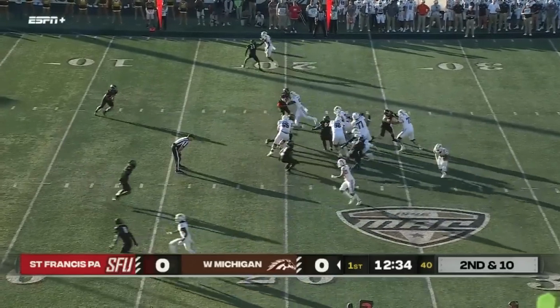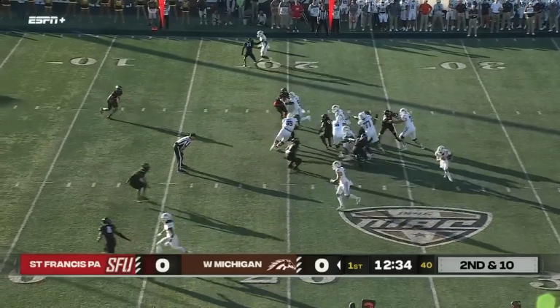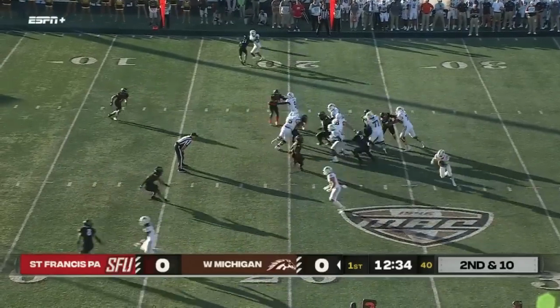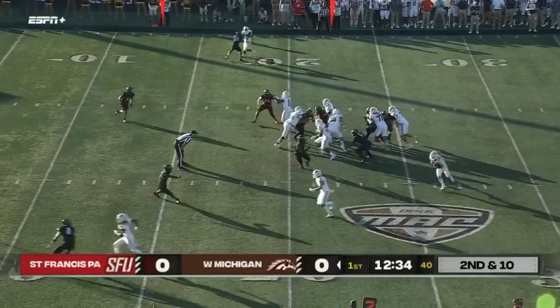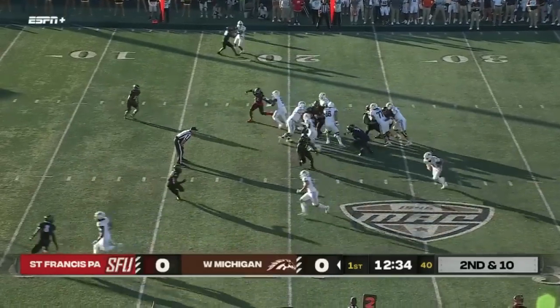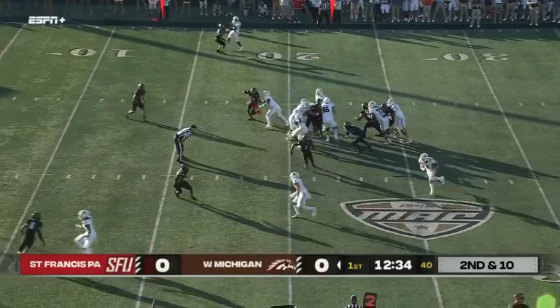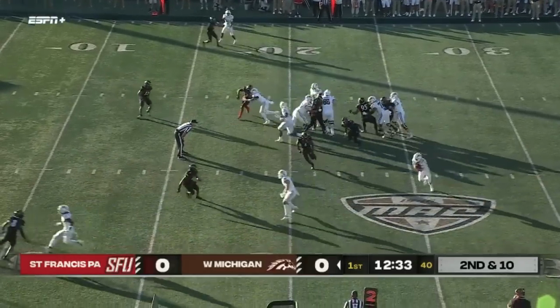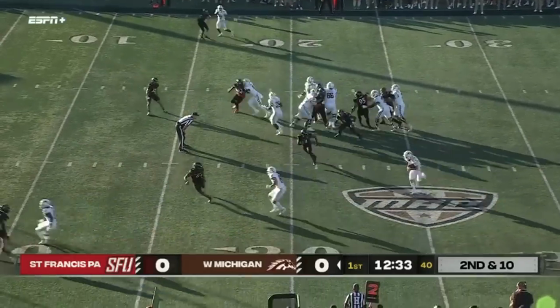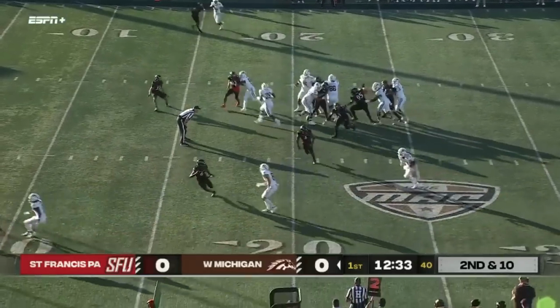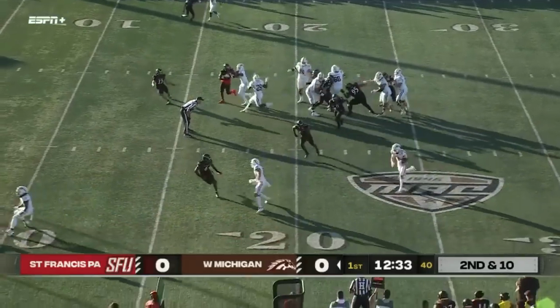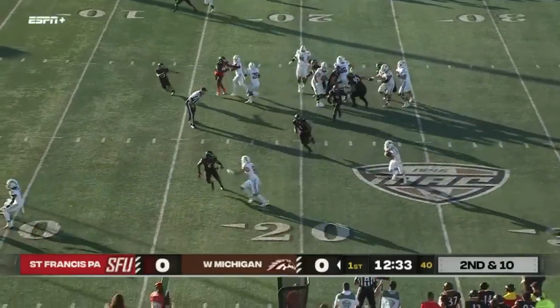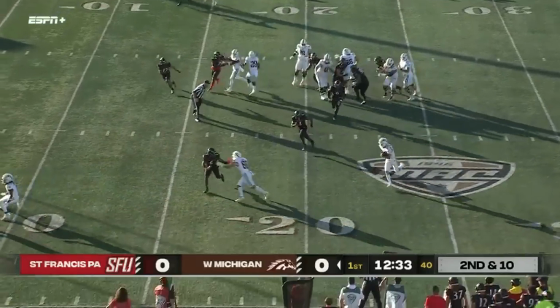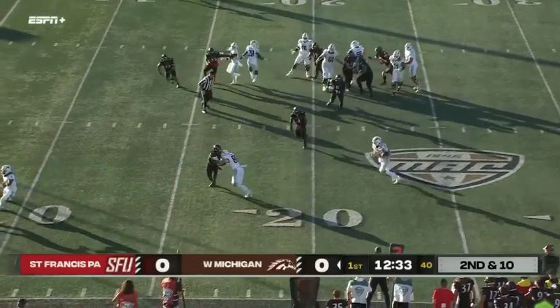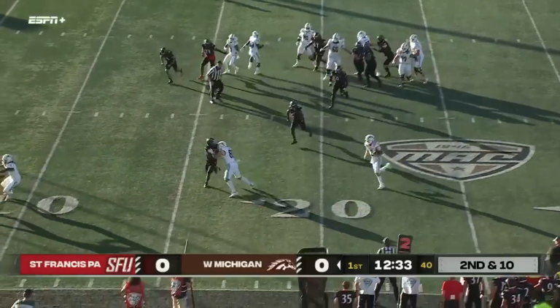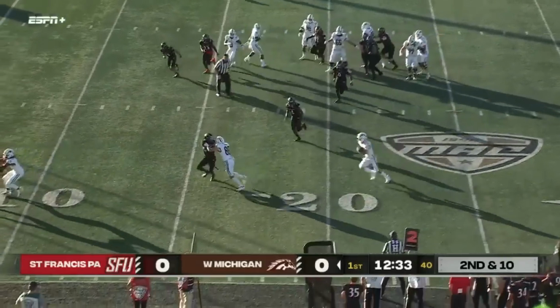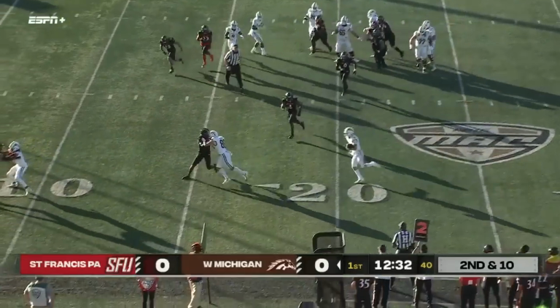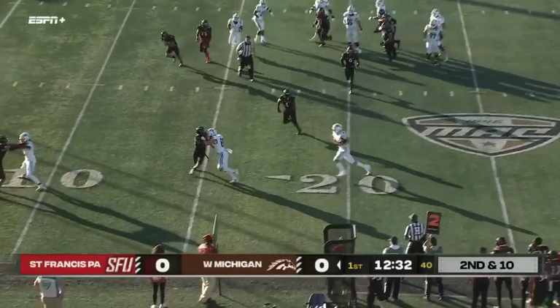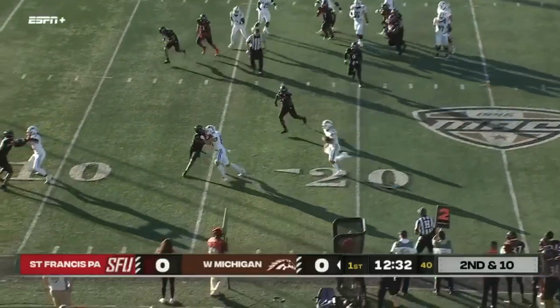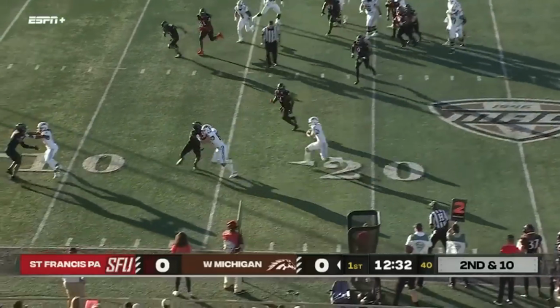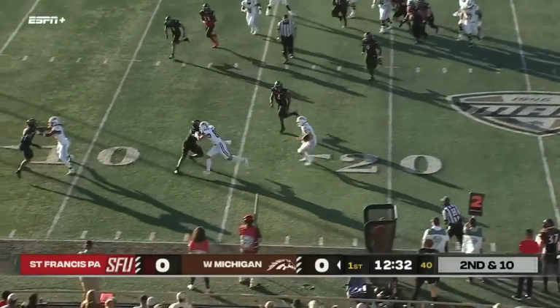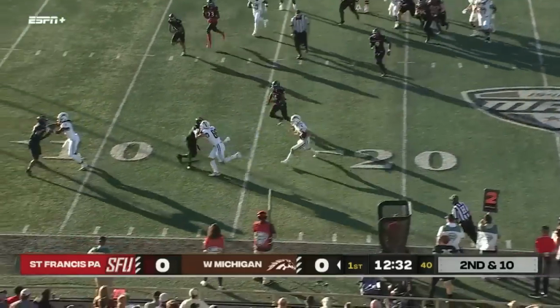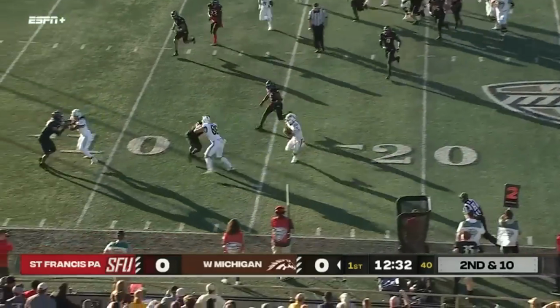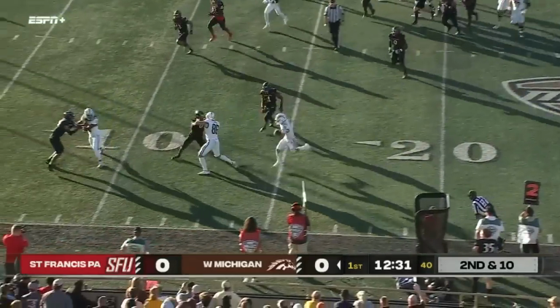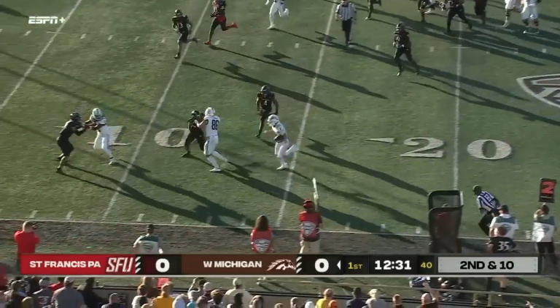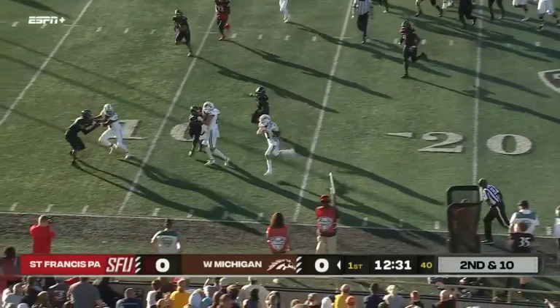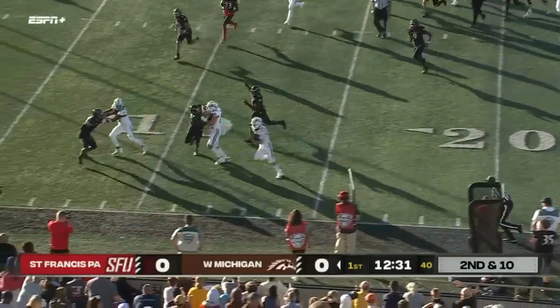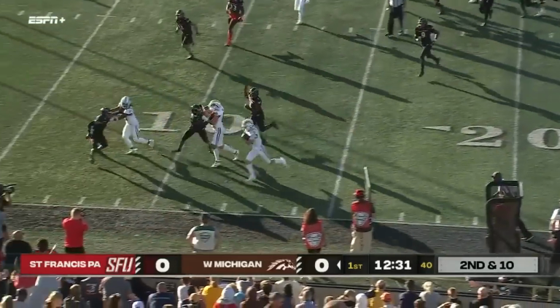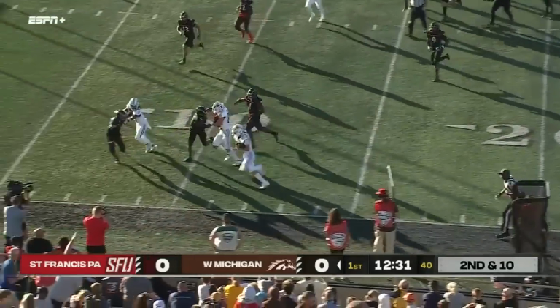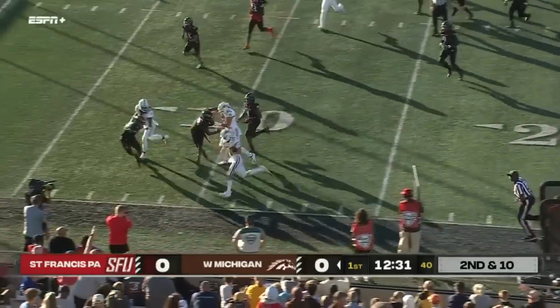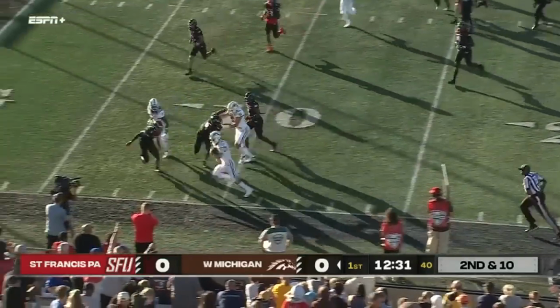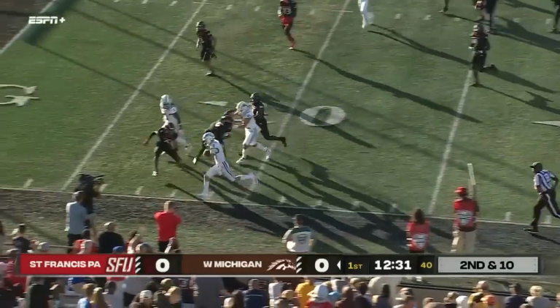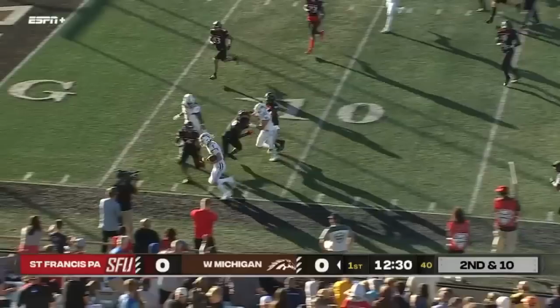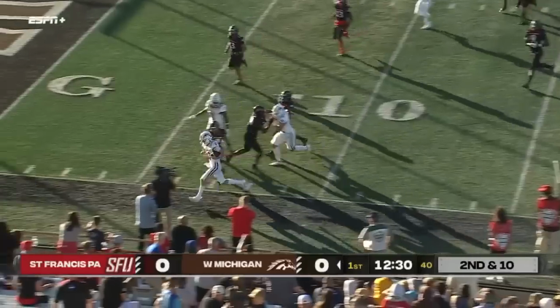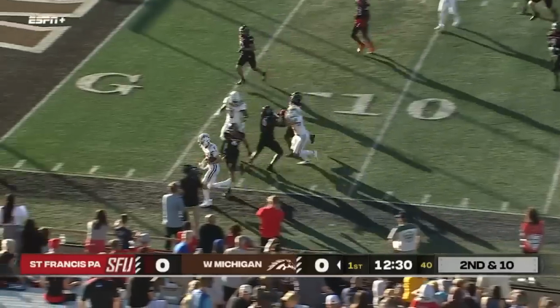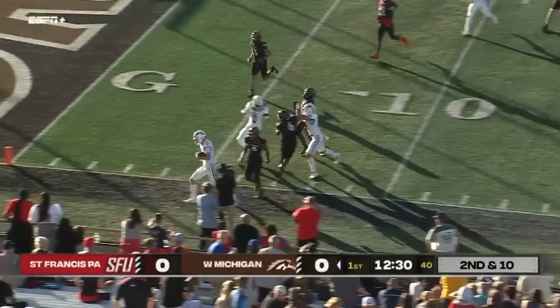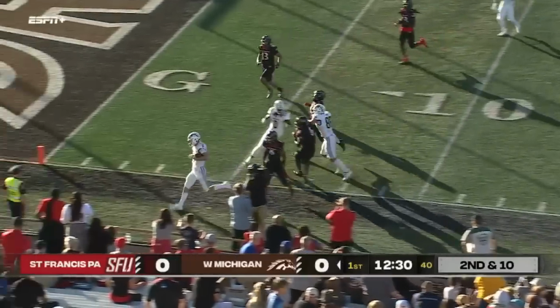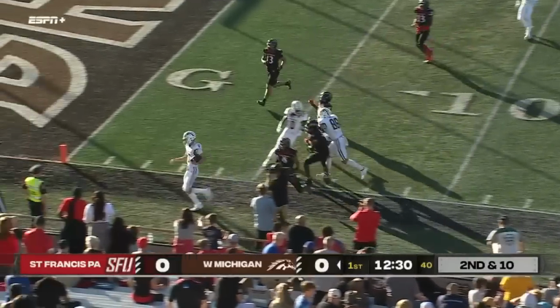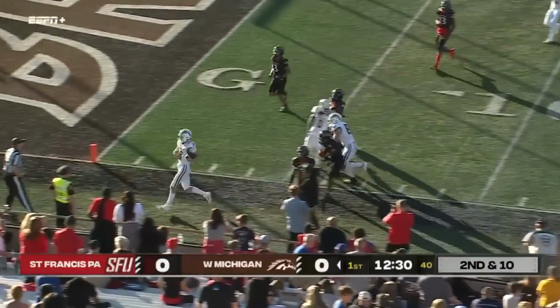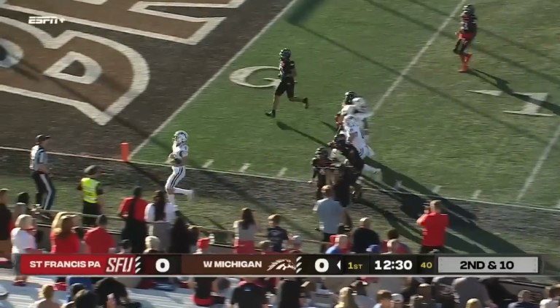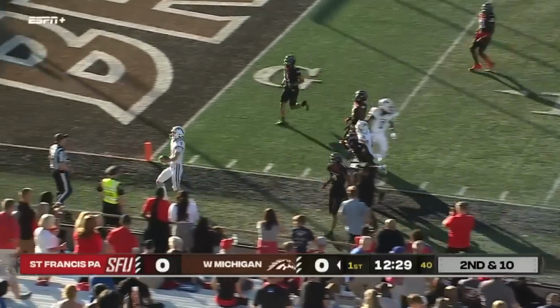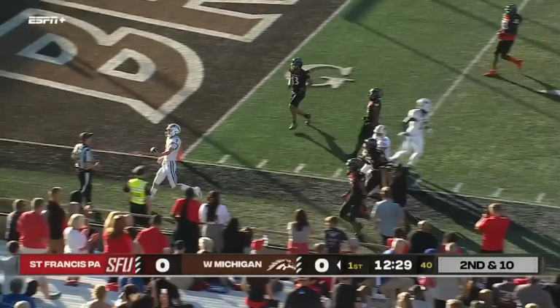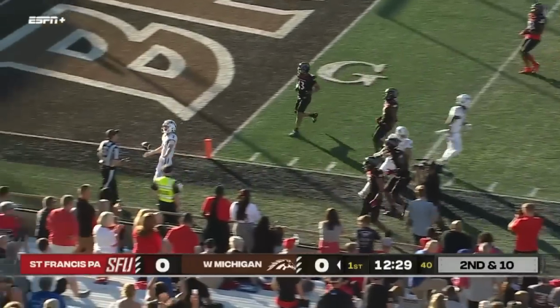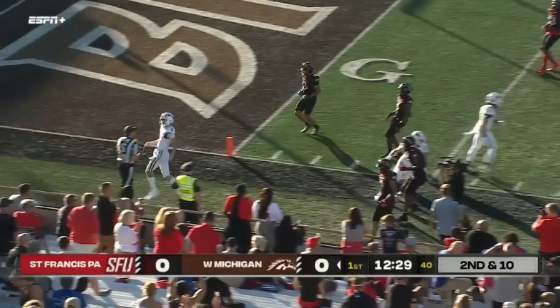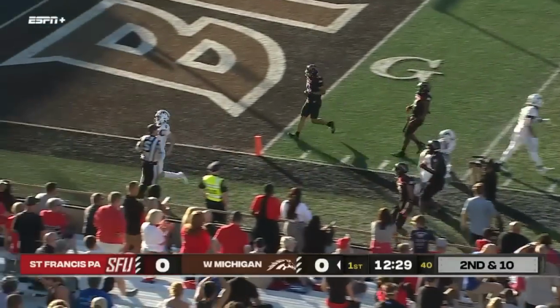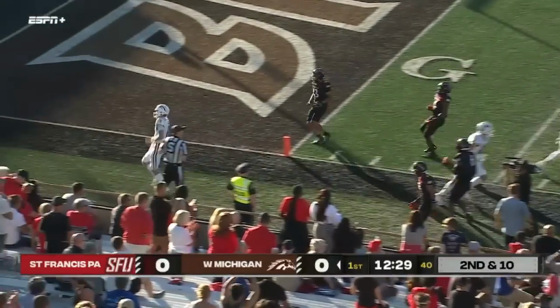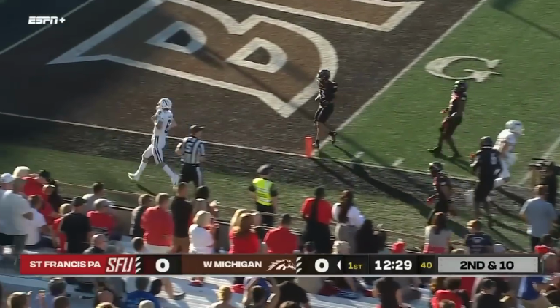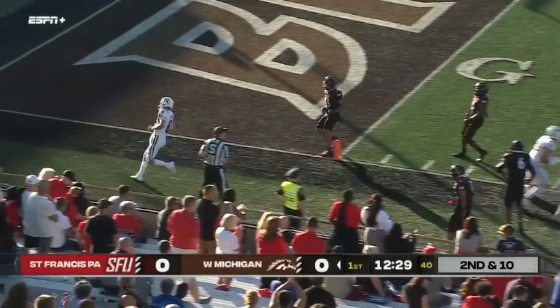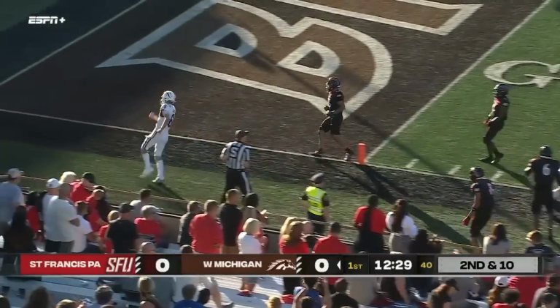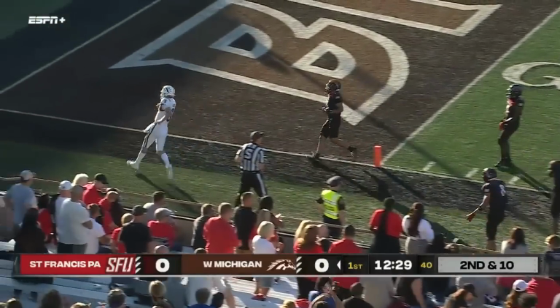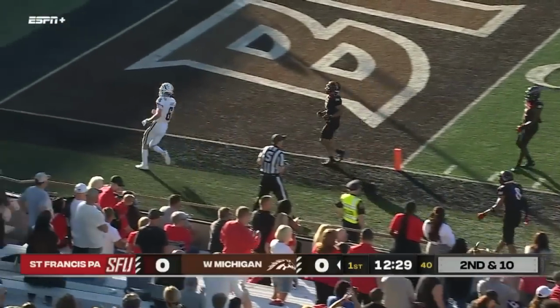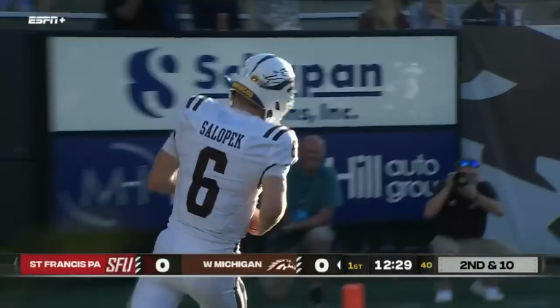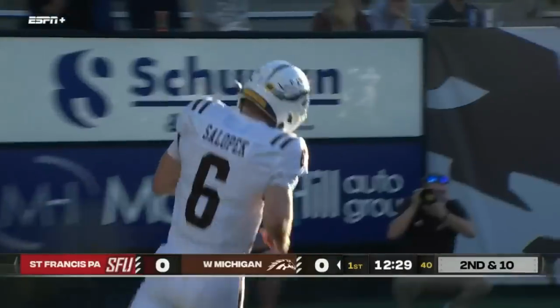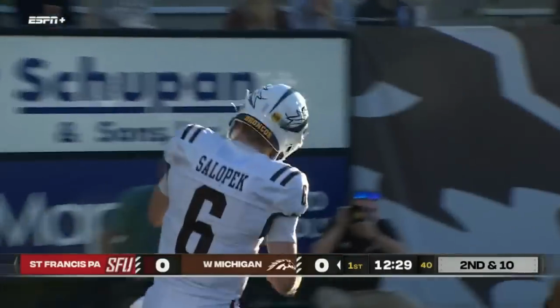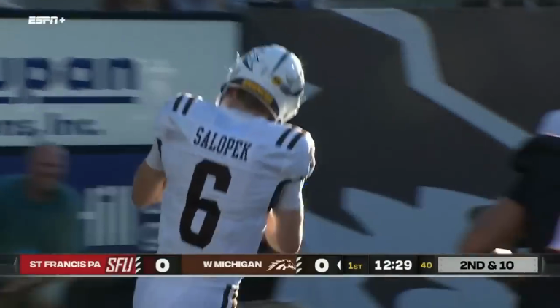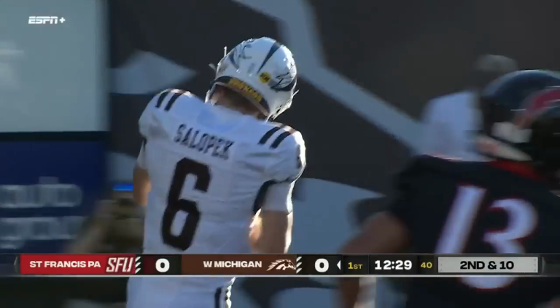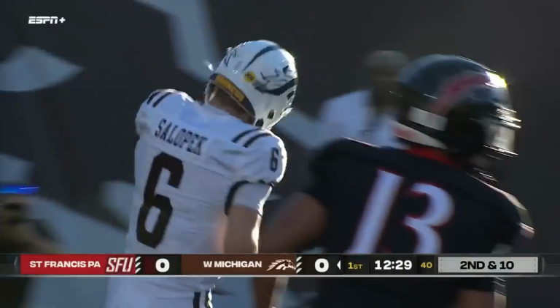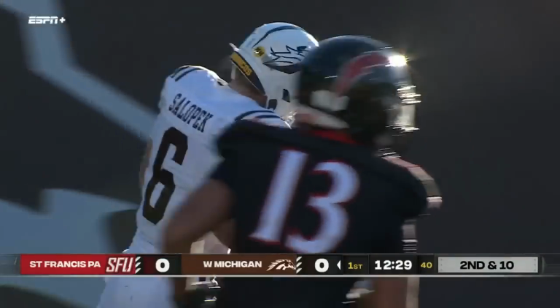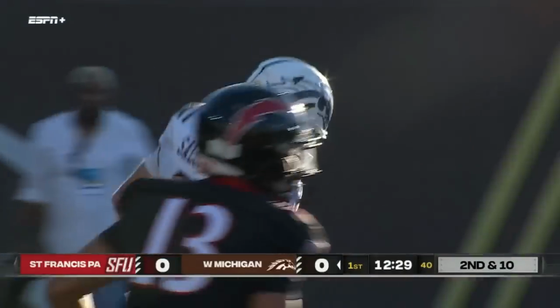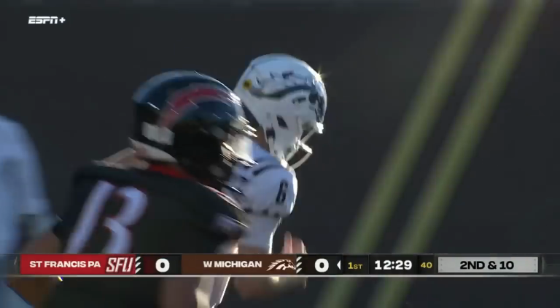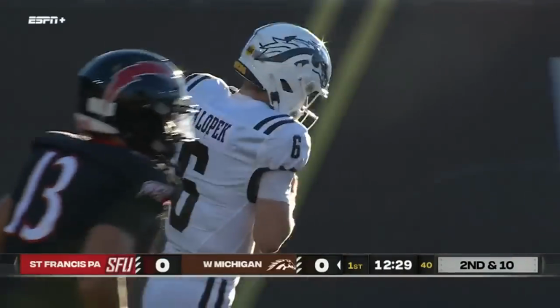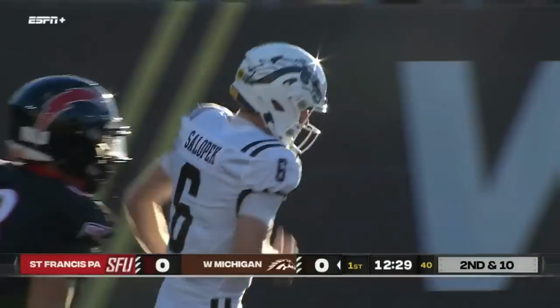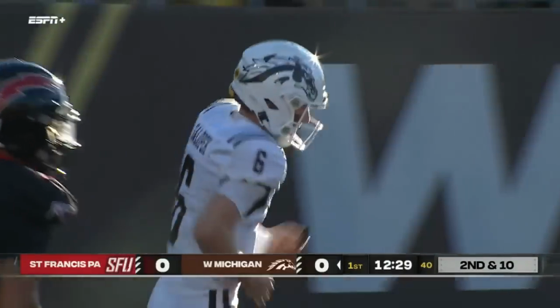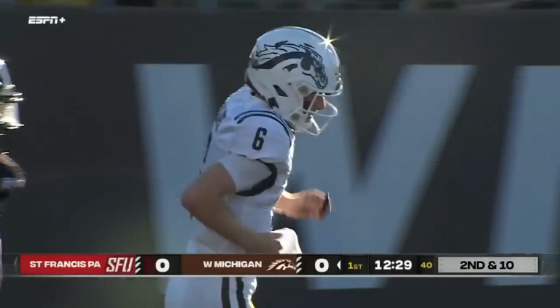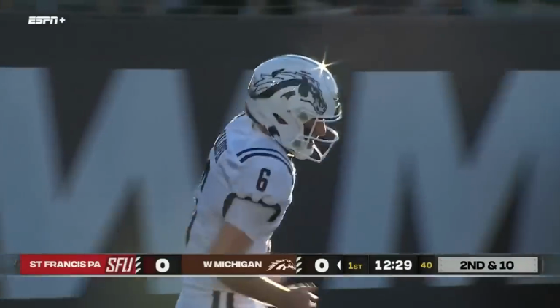Salopec keeps it himself and he's gonna rumble outside, inside the 10. Great play fake by Western Michigan.